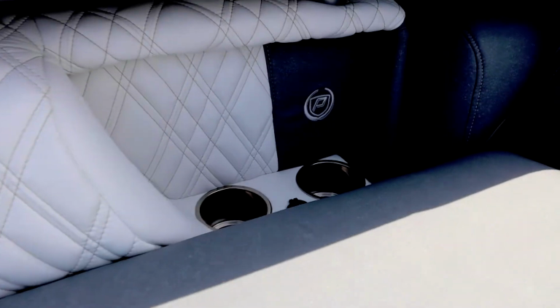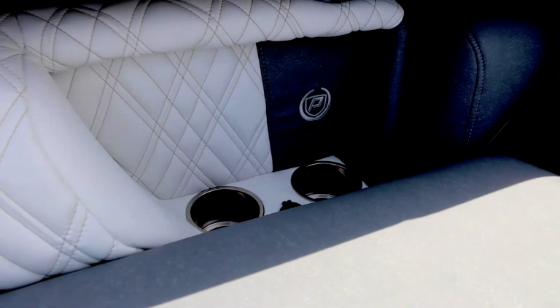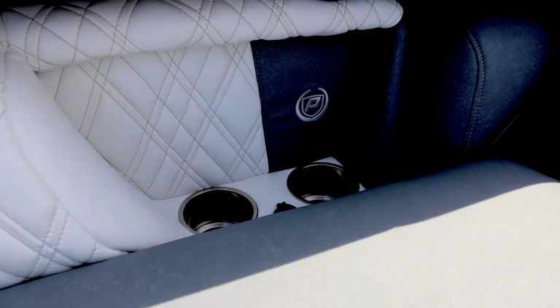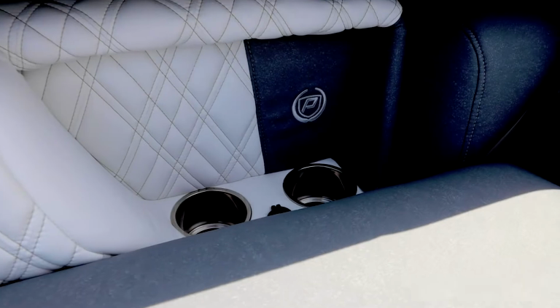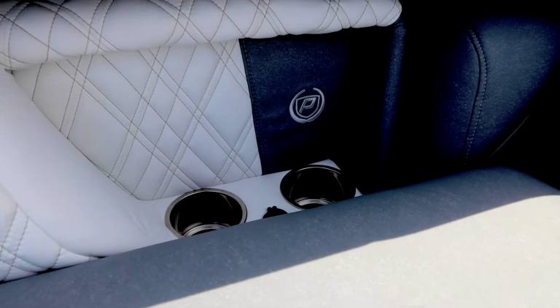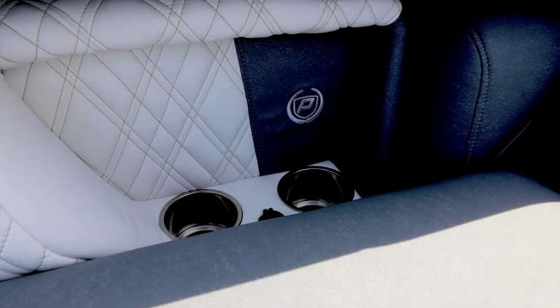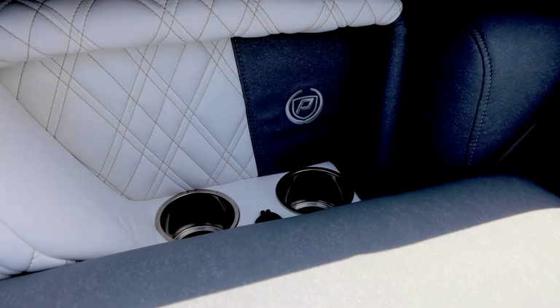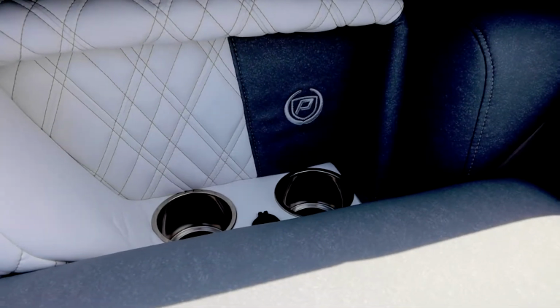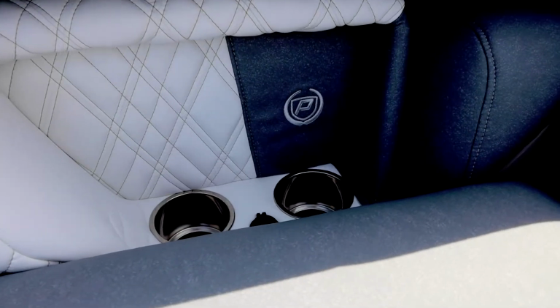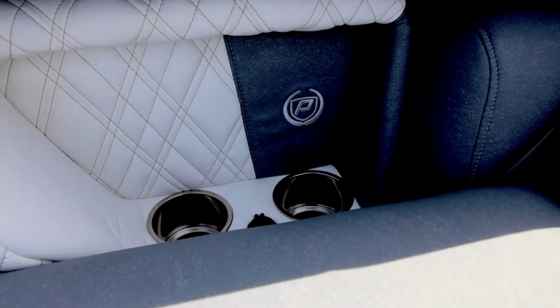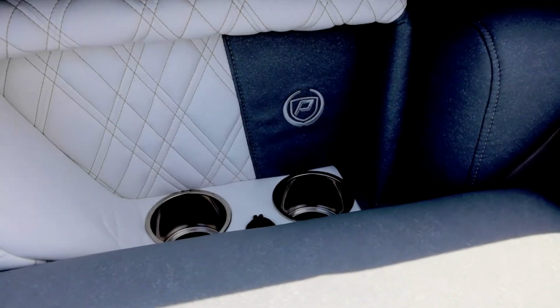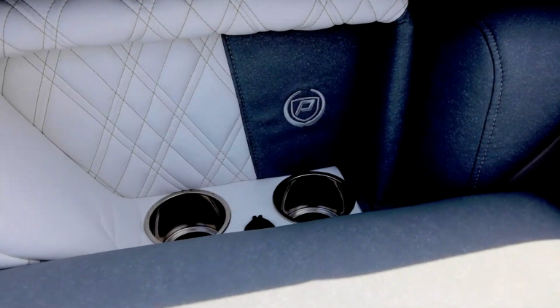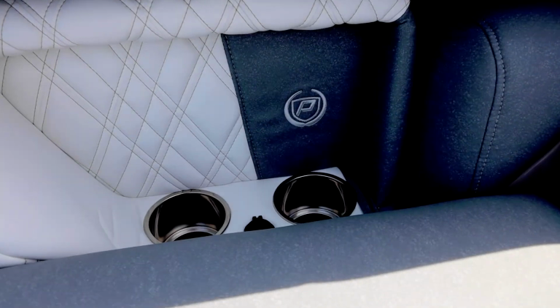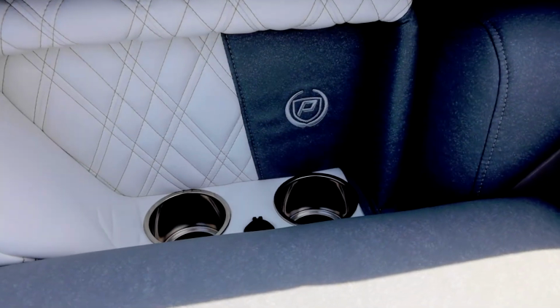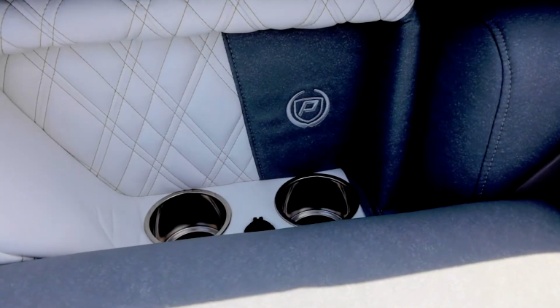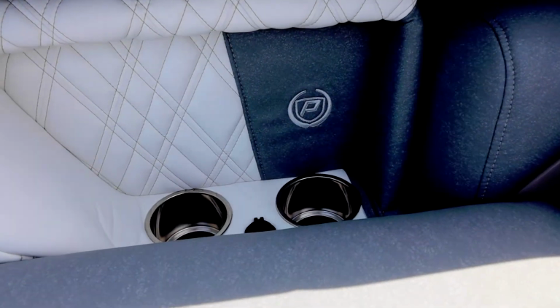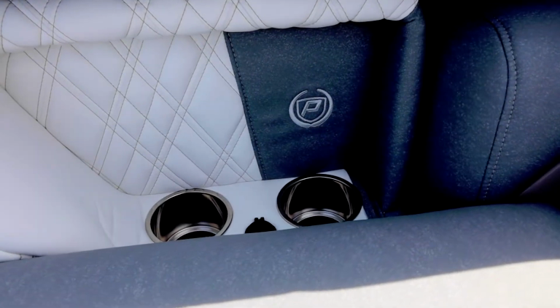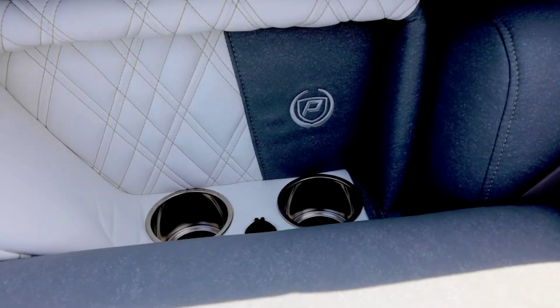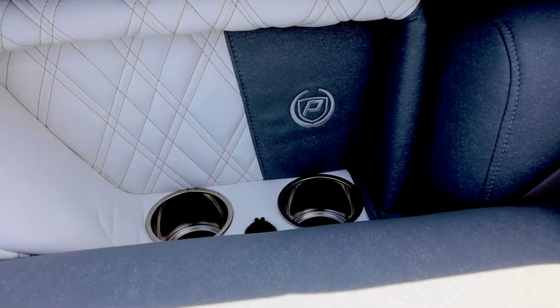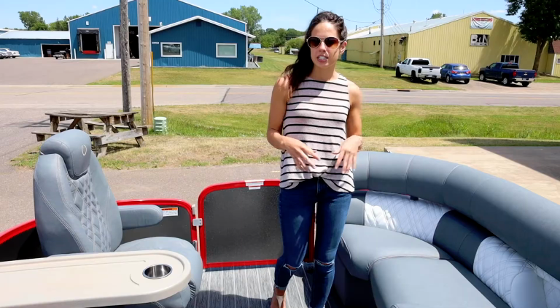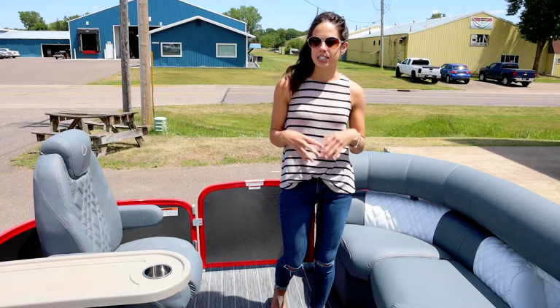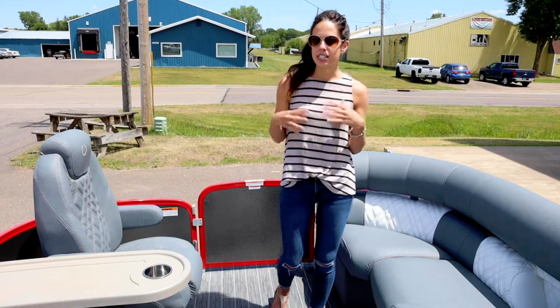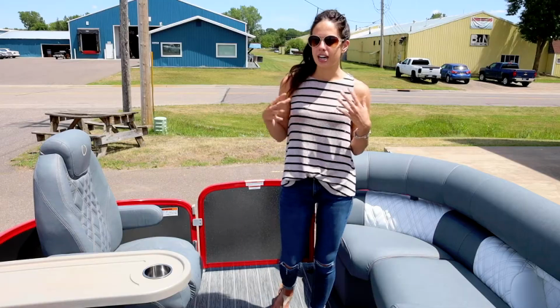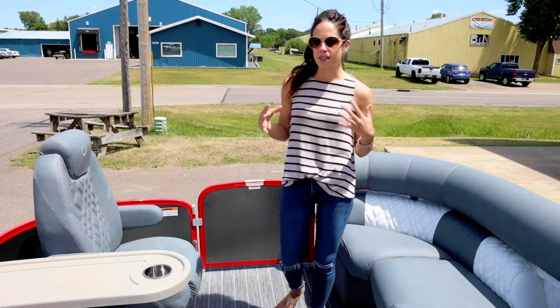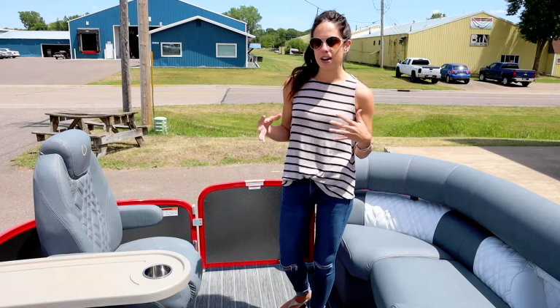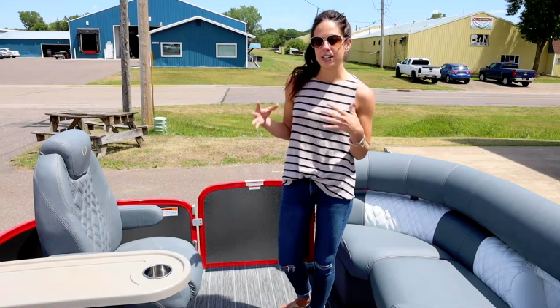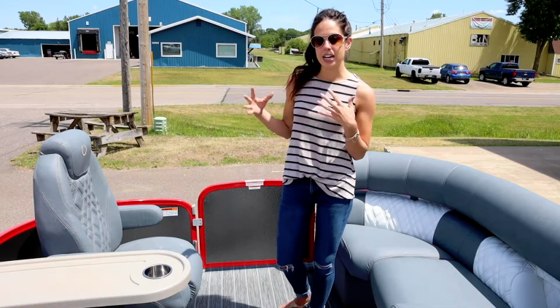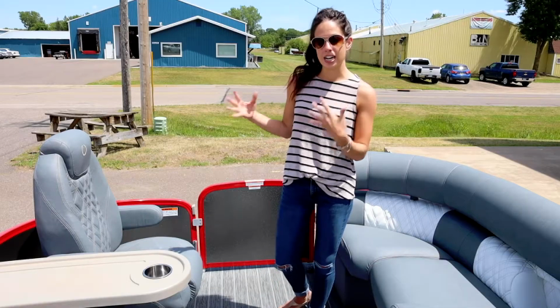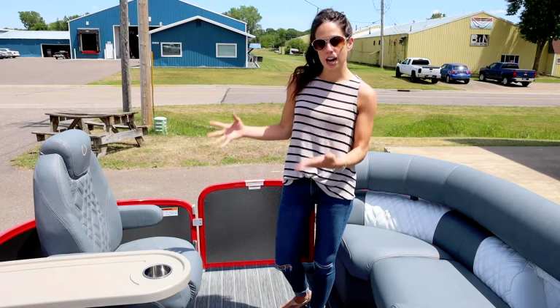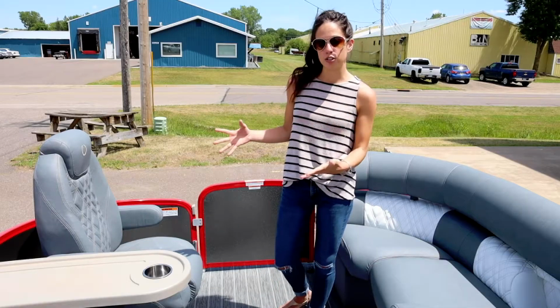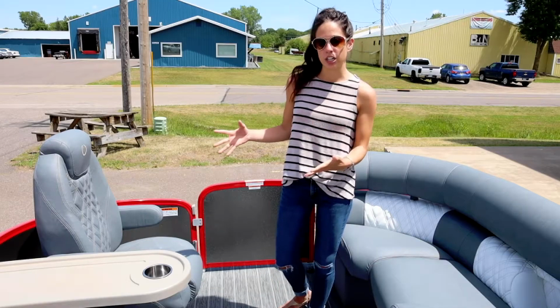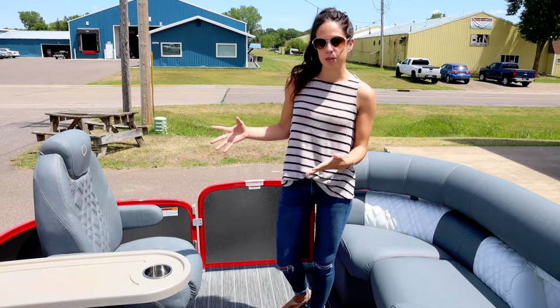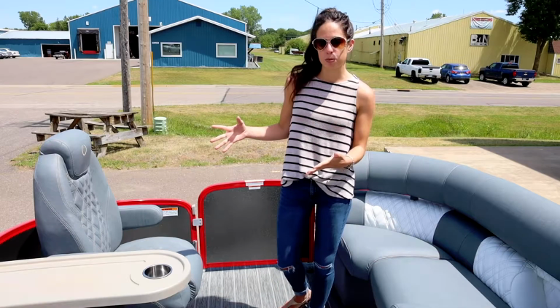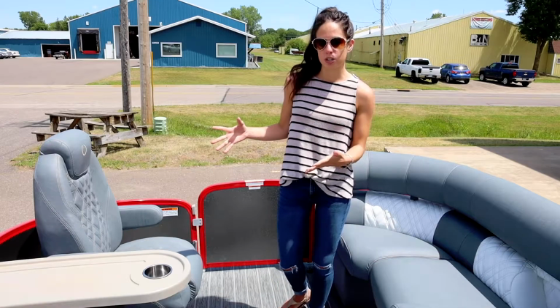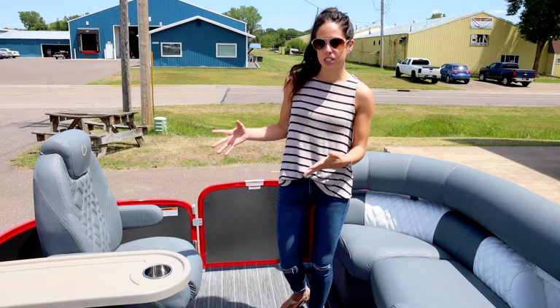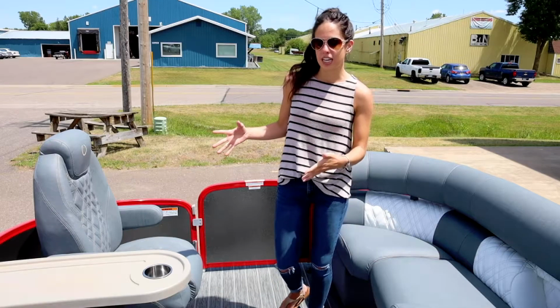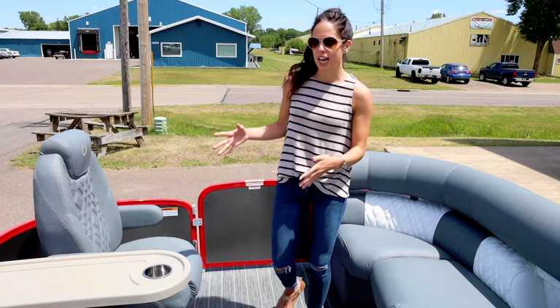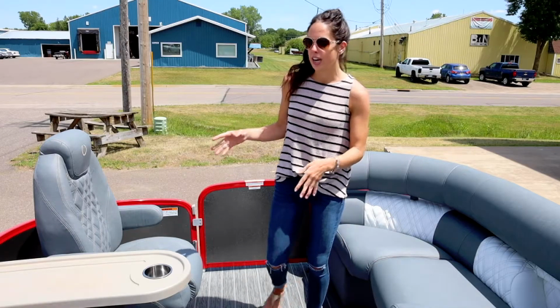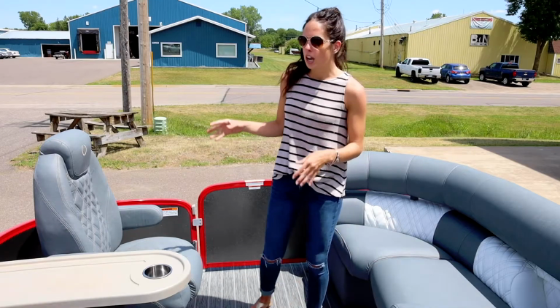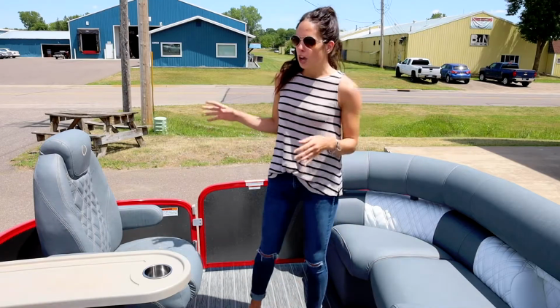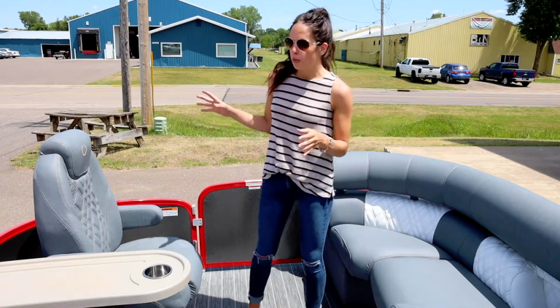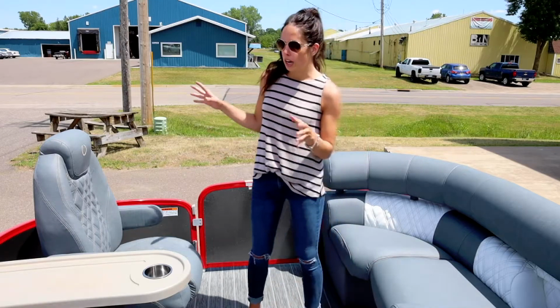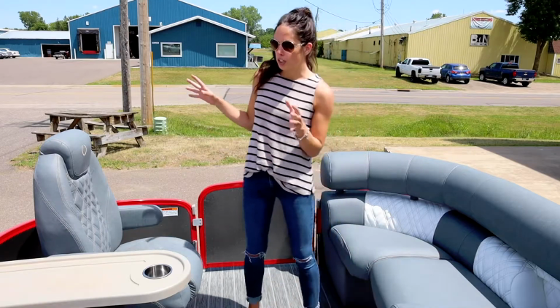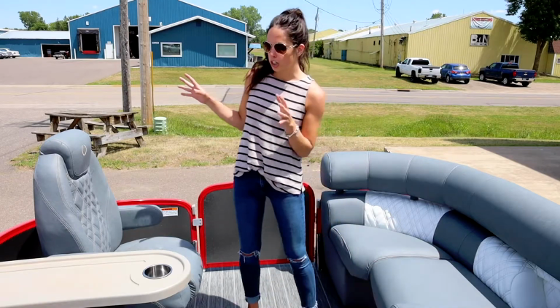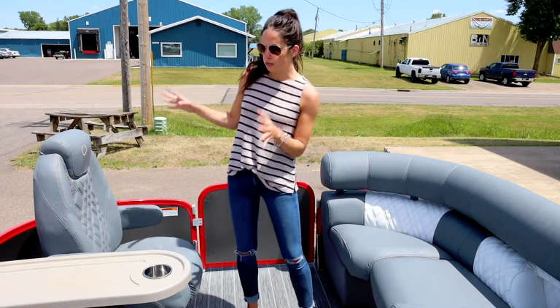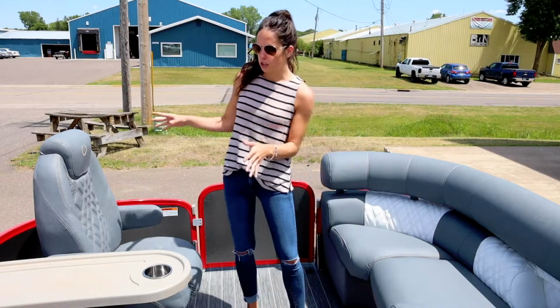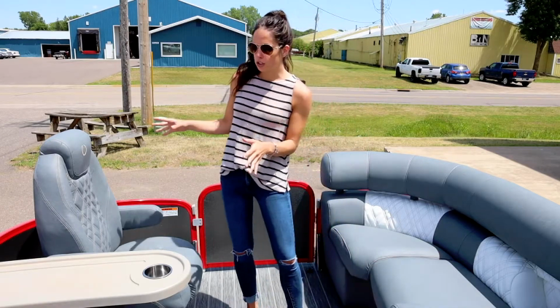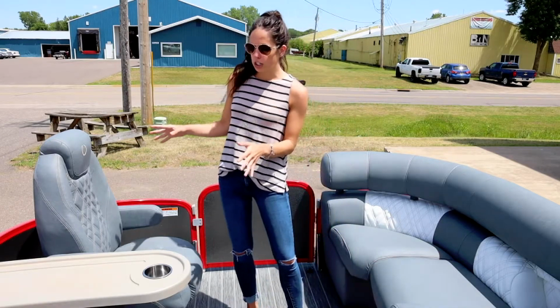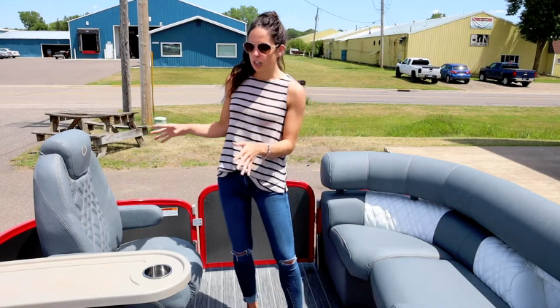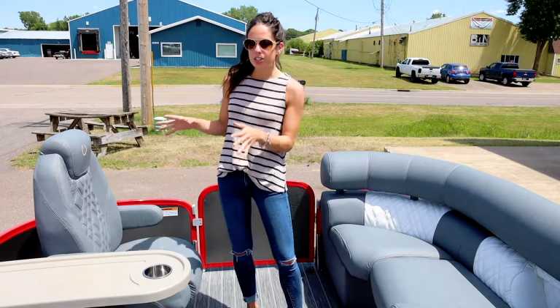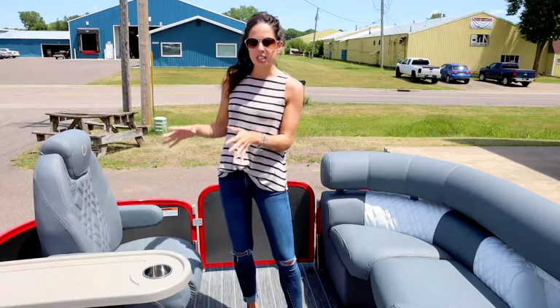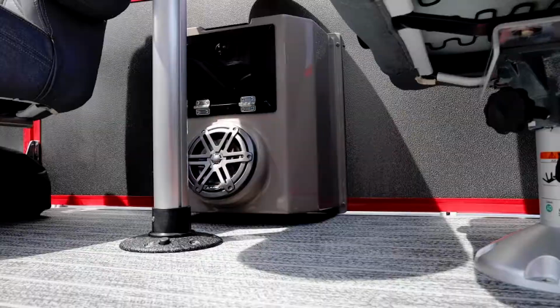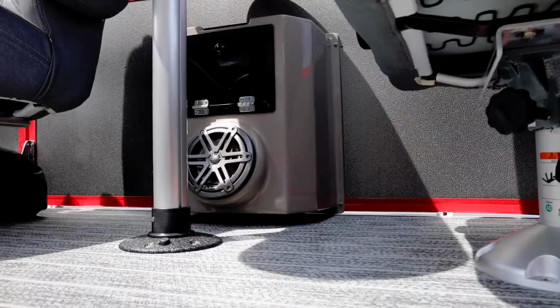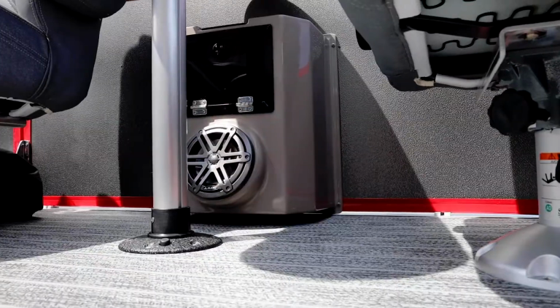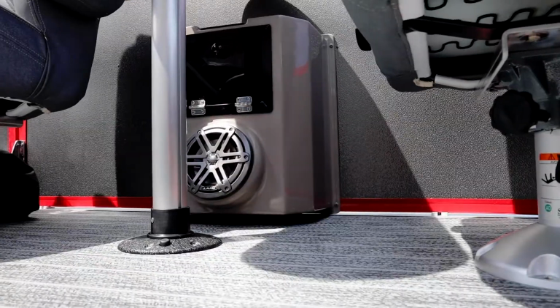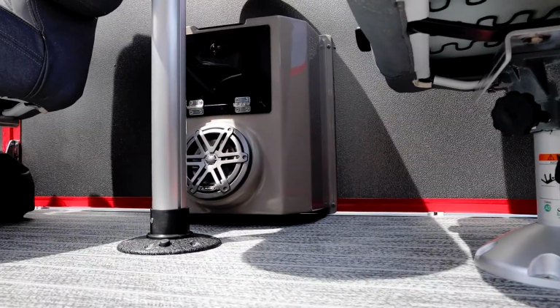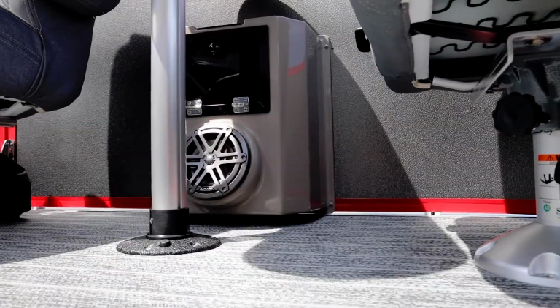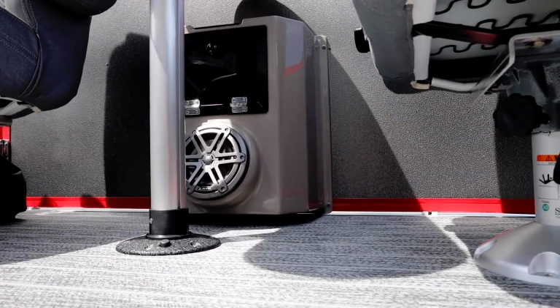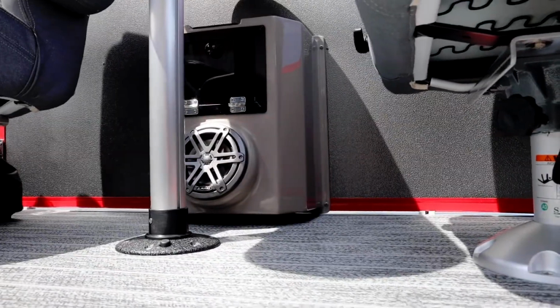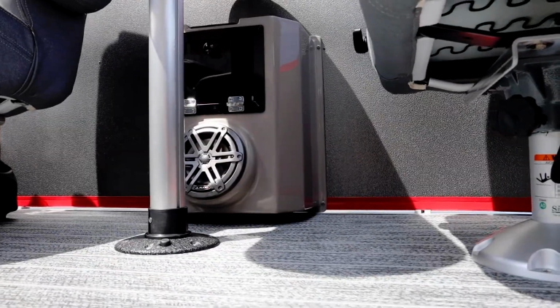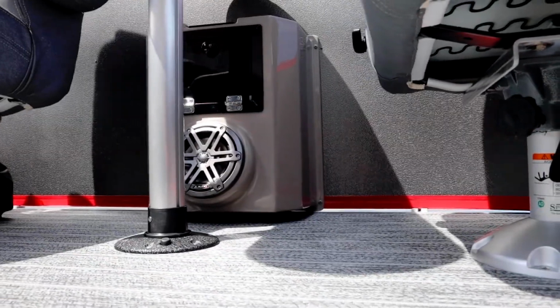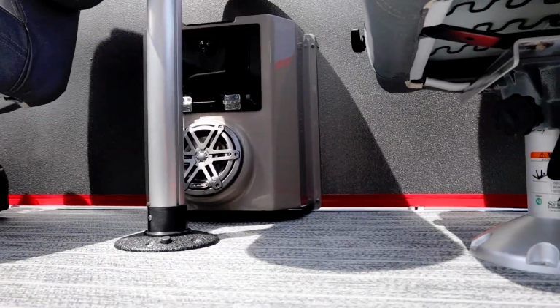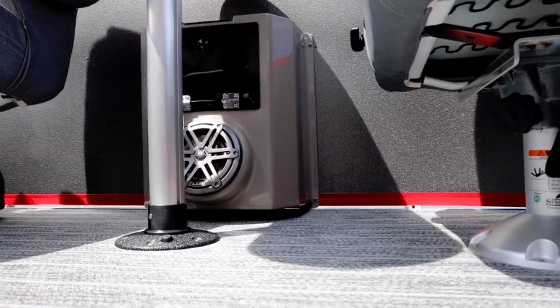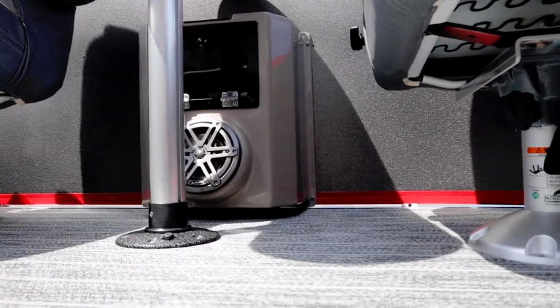This boat has our ideal layout, which means instead of having a couch on the port side we actually have two chairs, a table, and a speaker caddy.